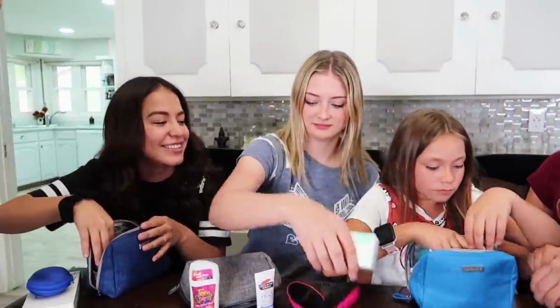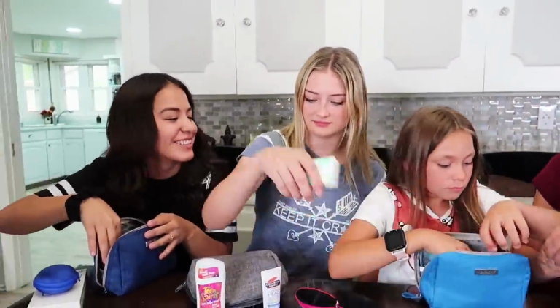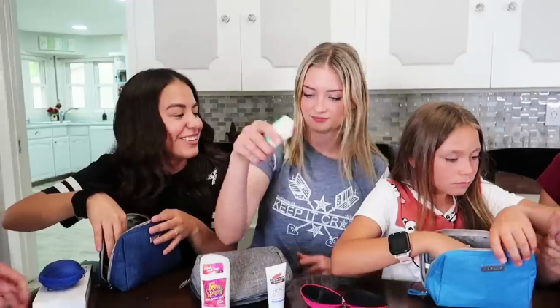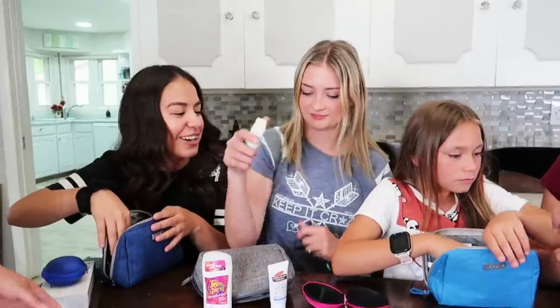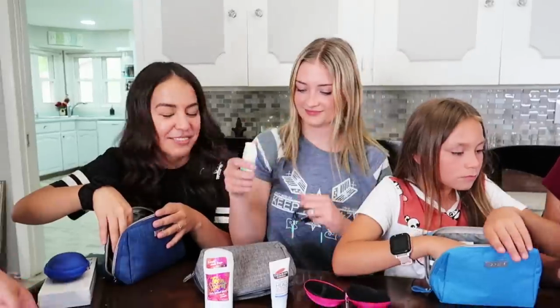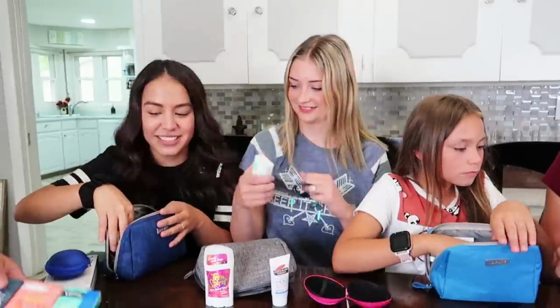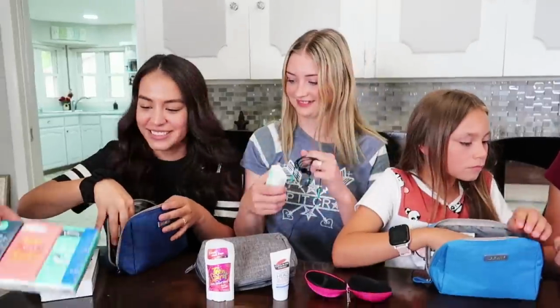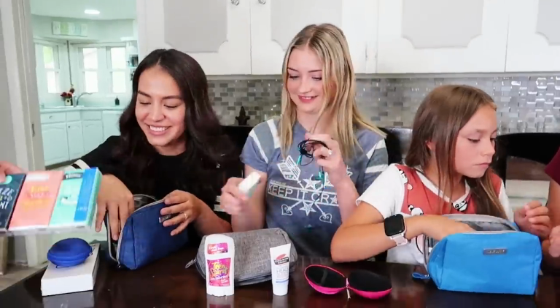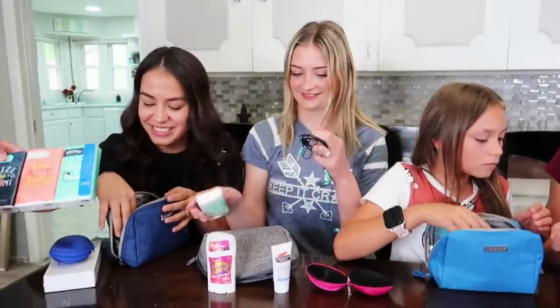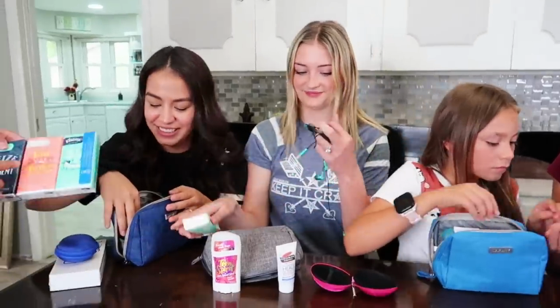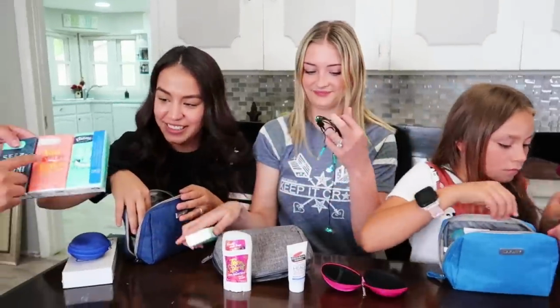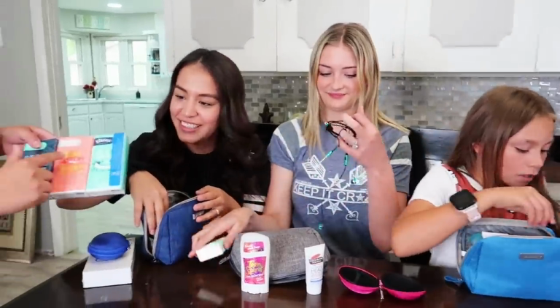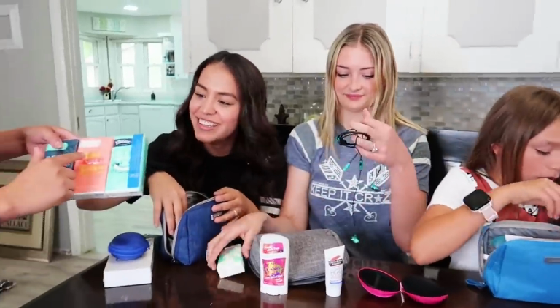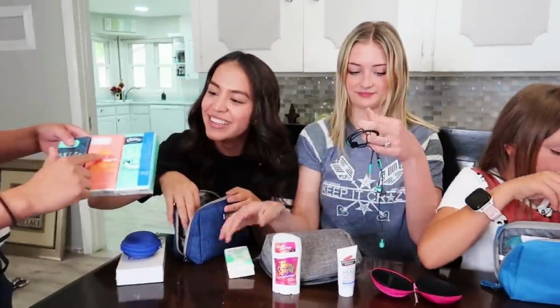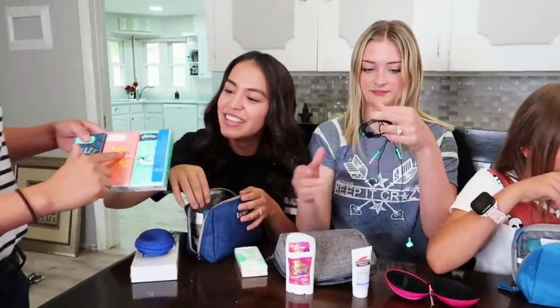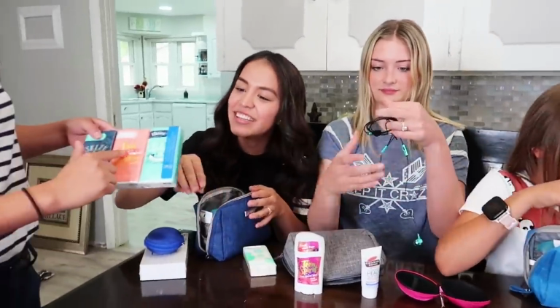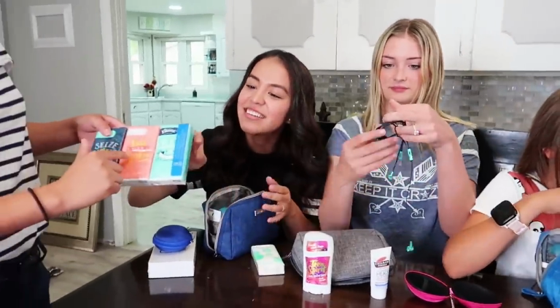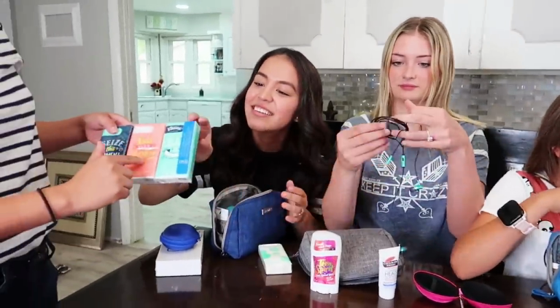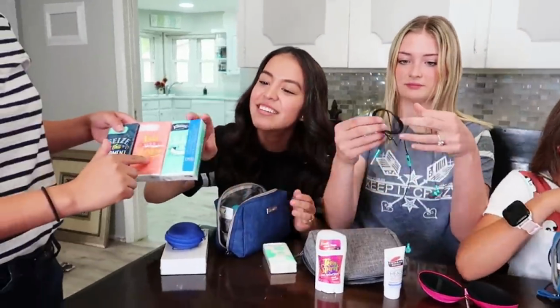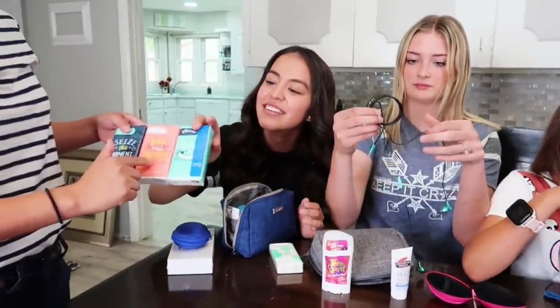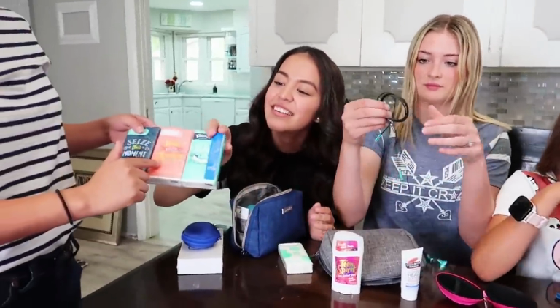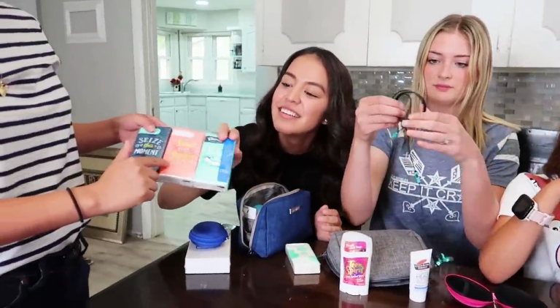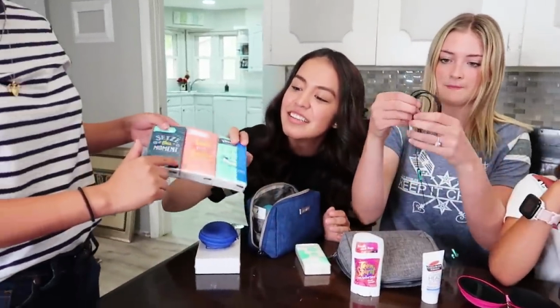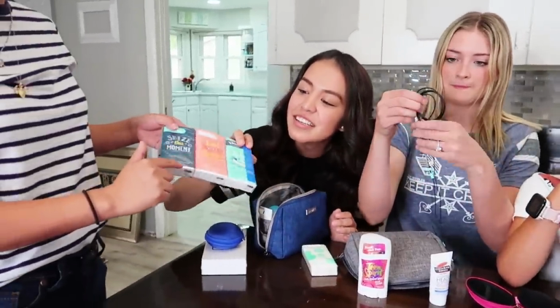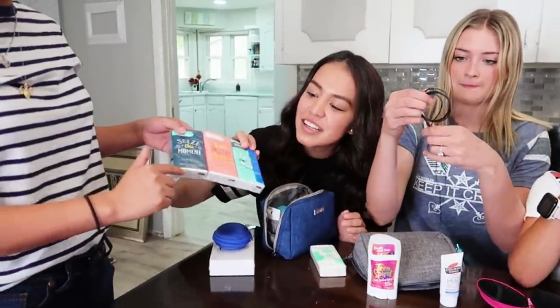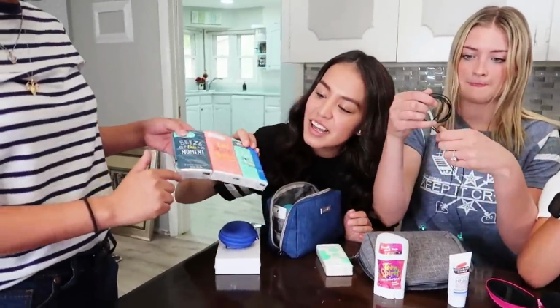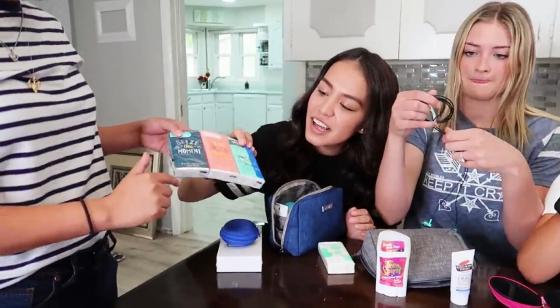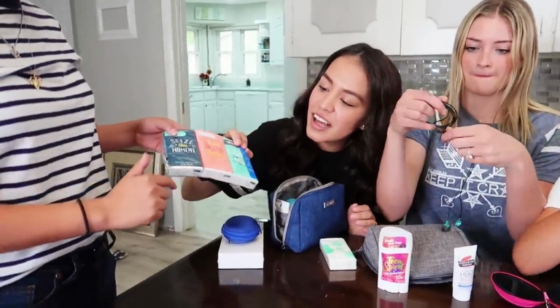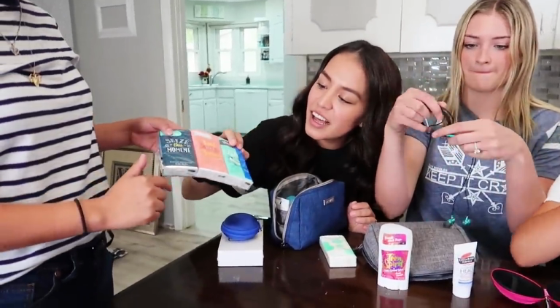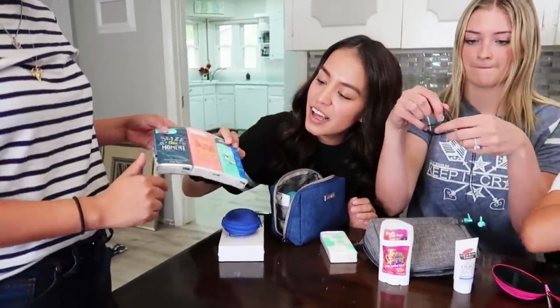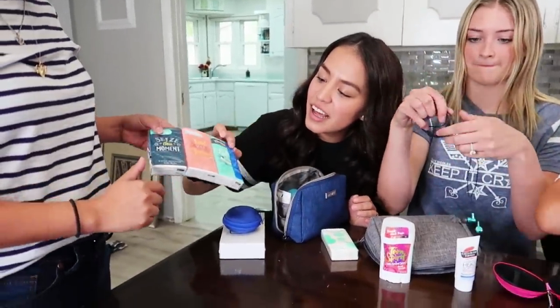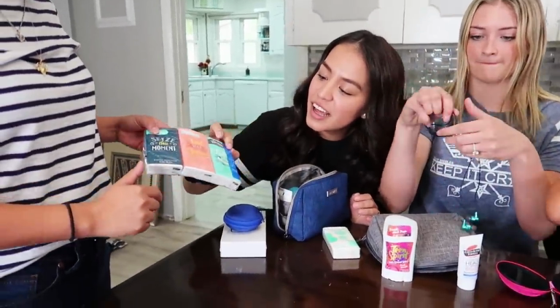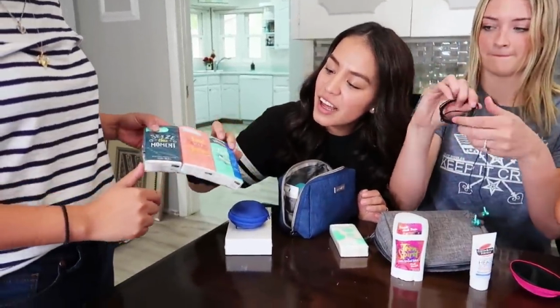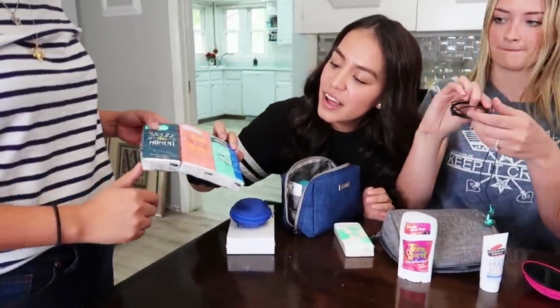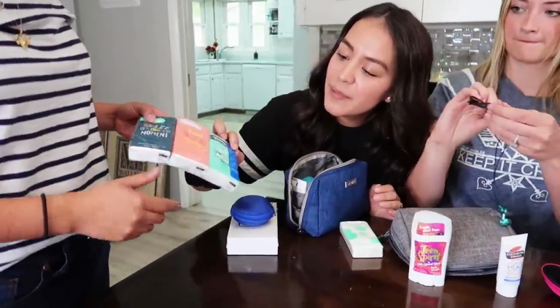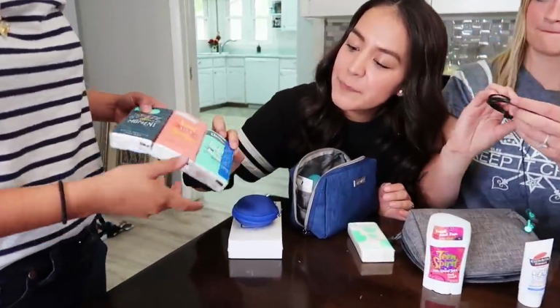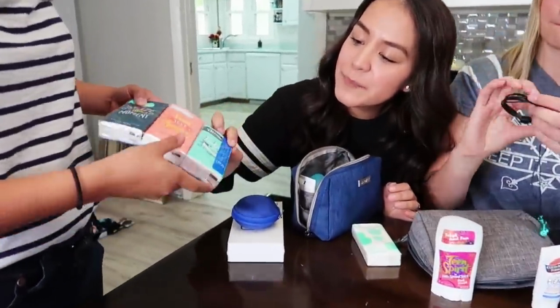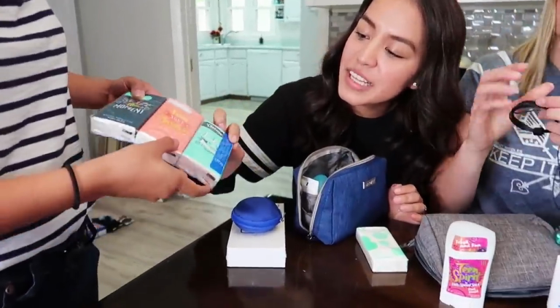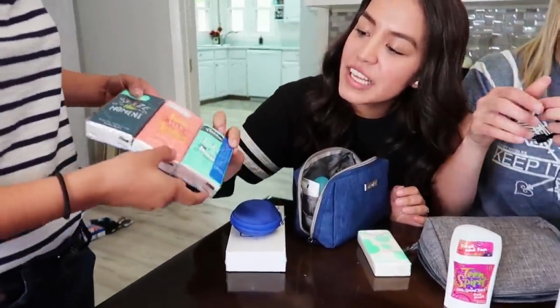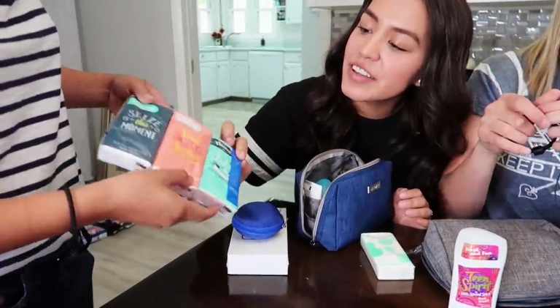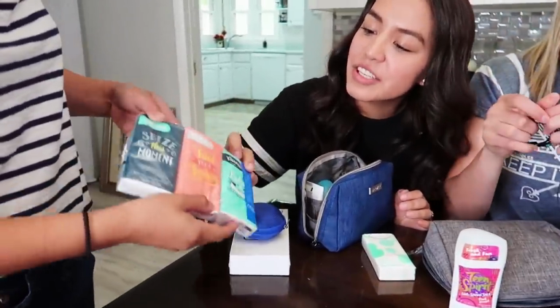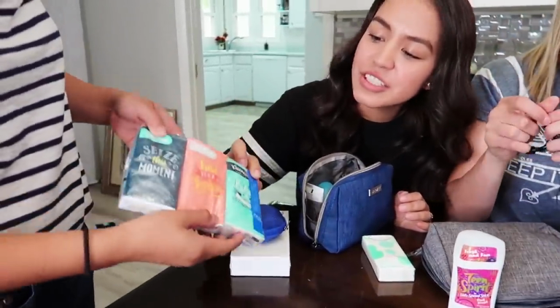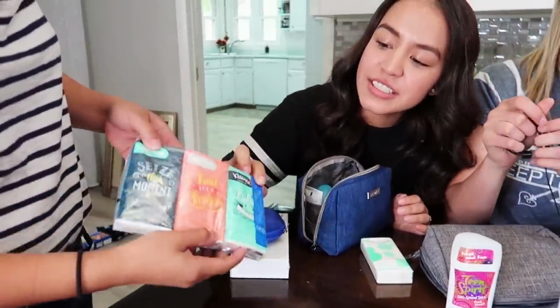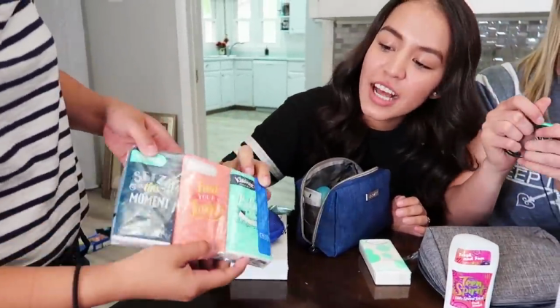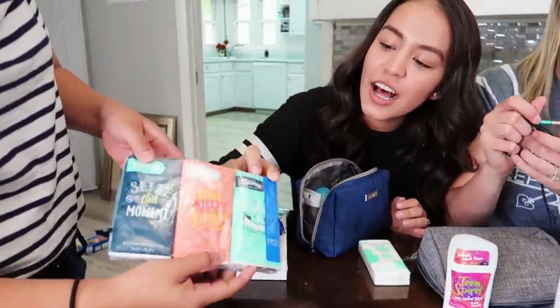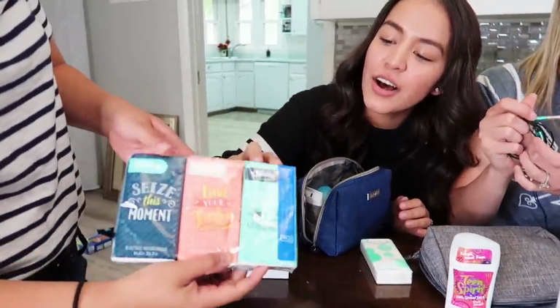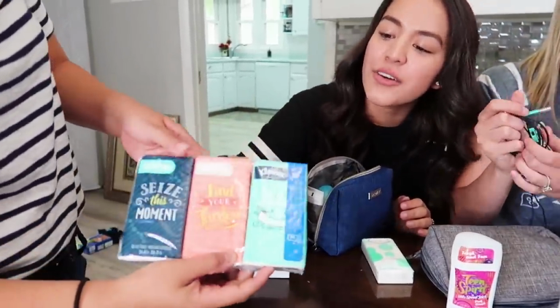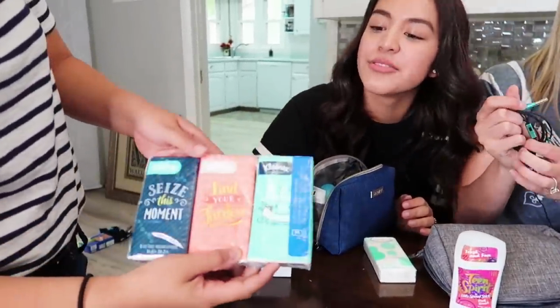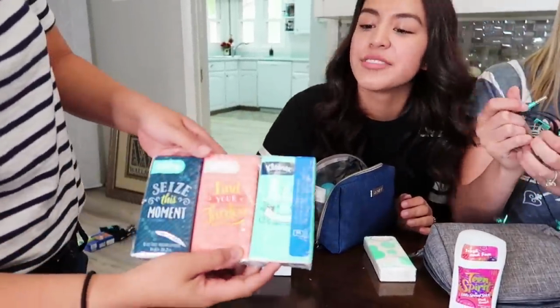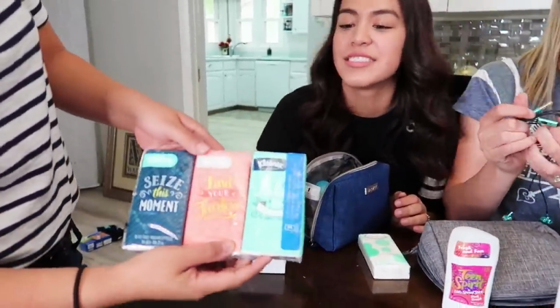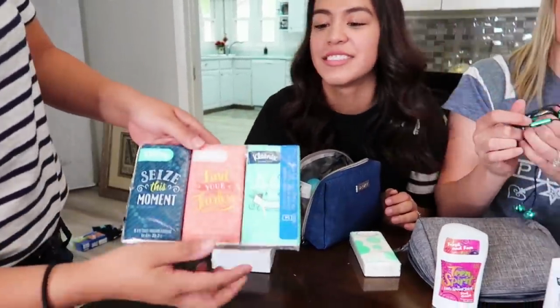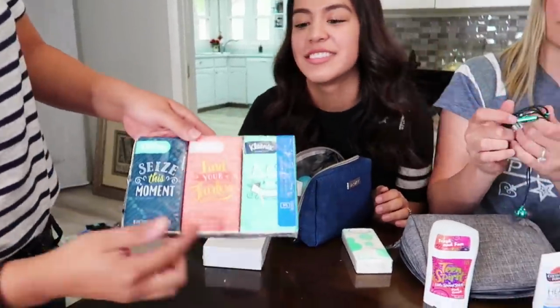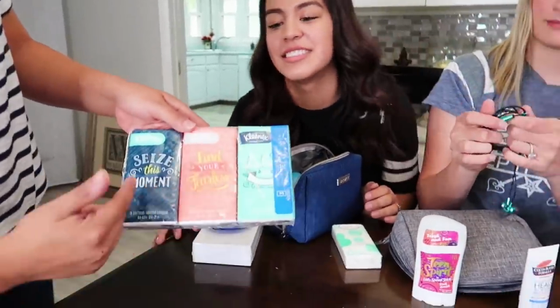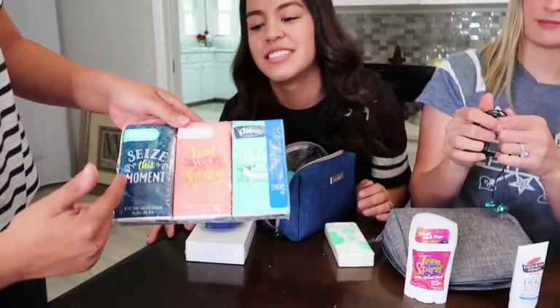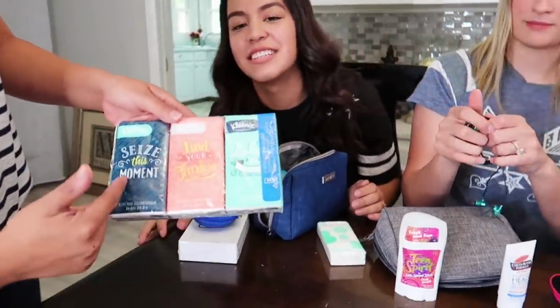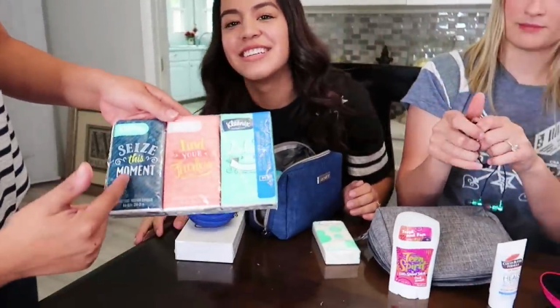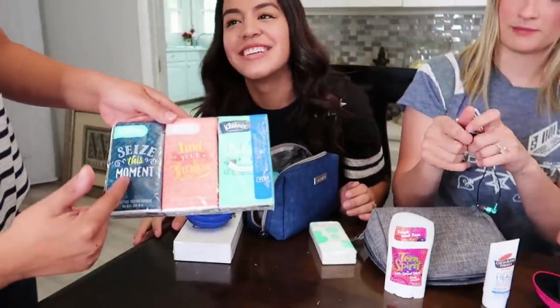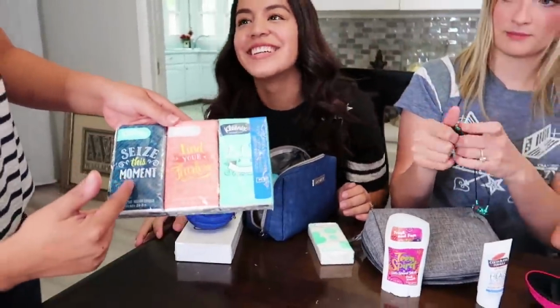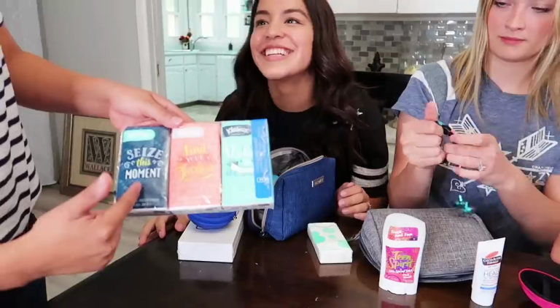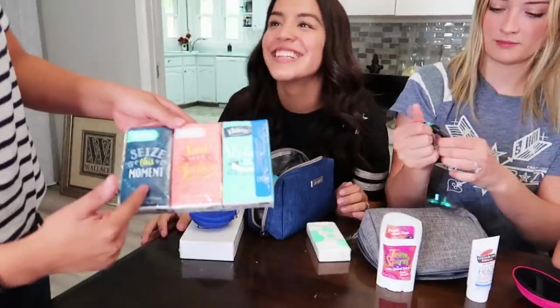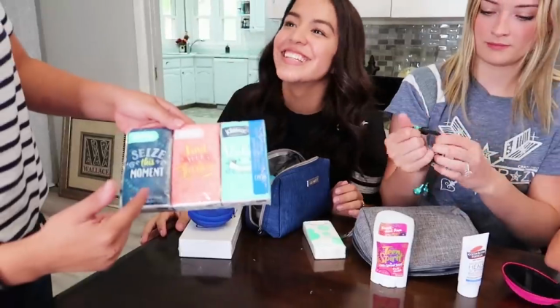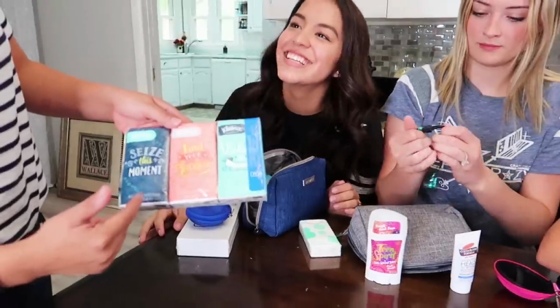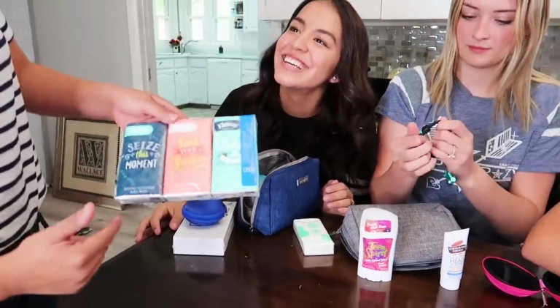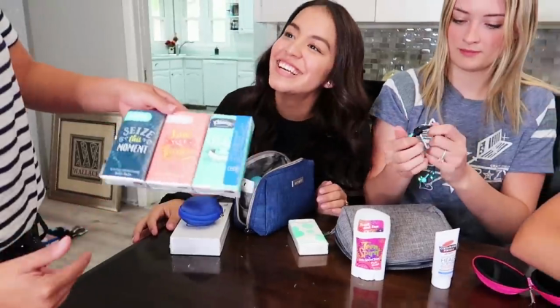These ones are cute — look! They have quotes on them. They're like little quotes. Aren't they cute? Seize this moment.